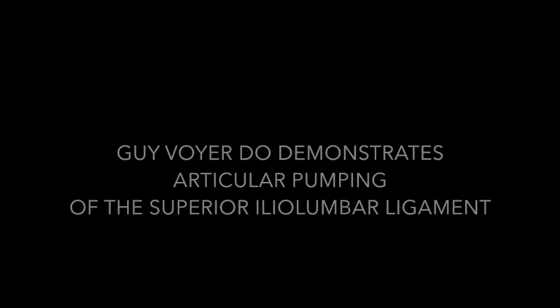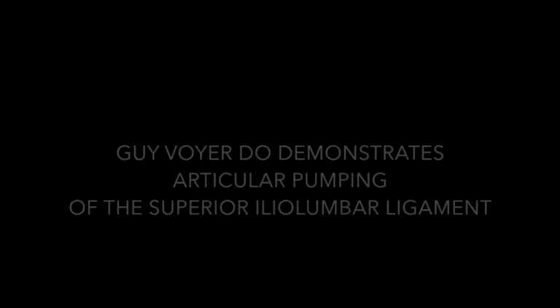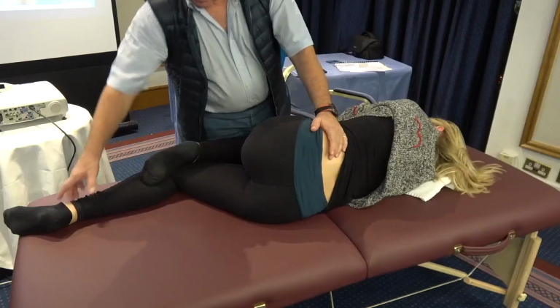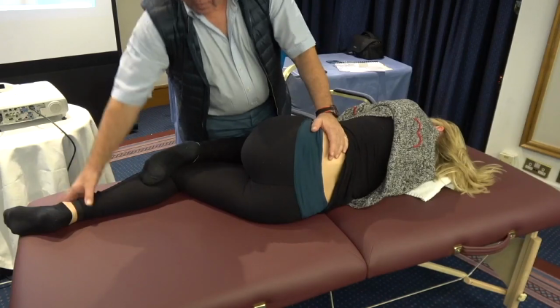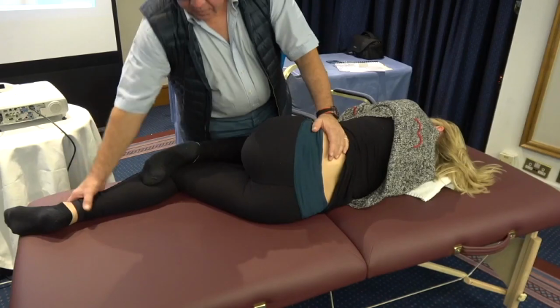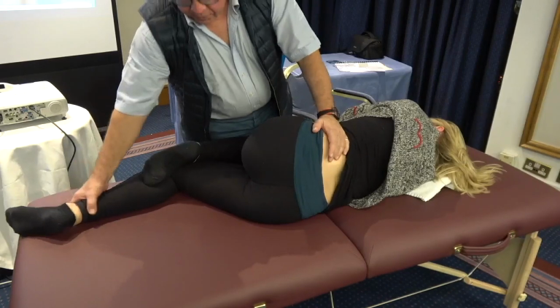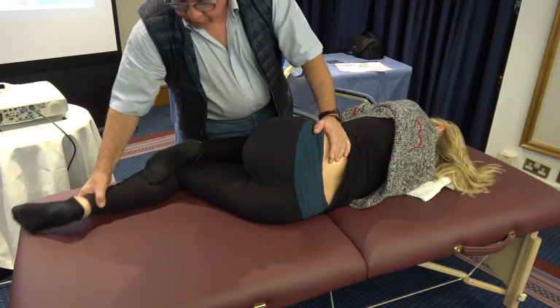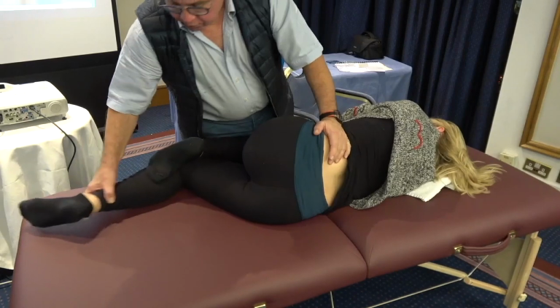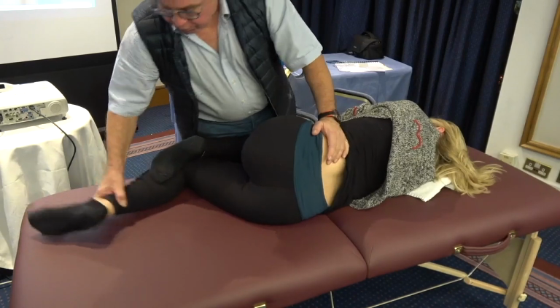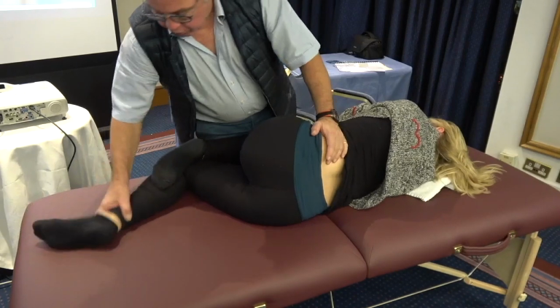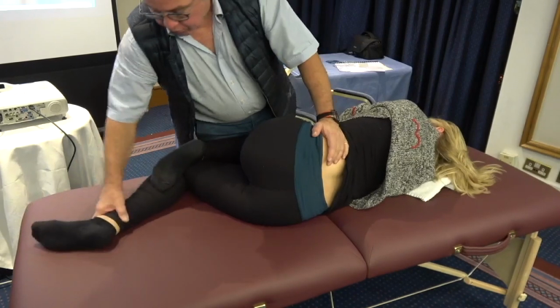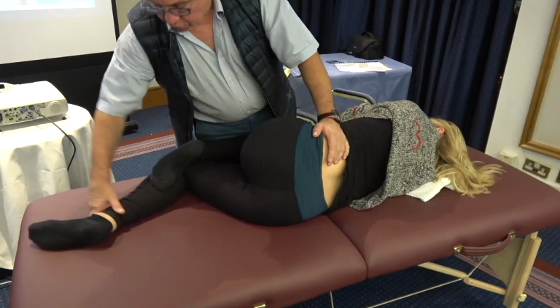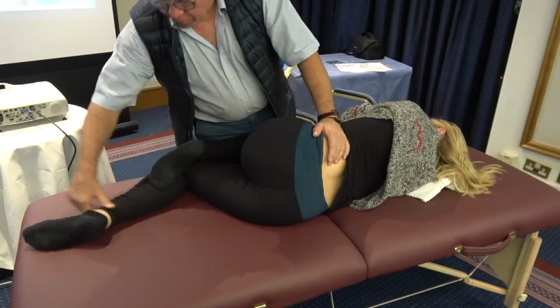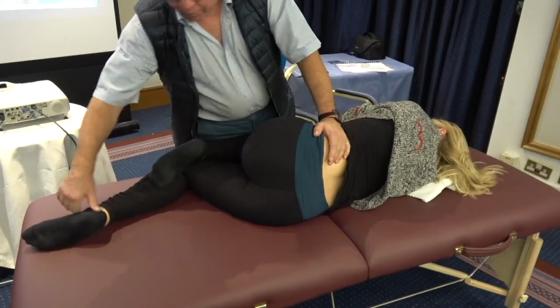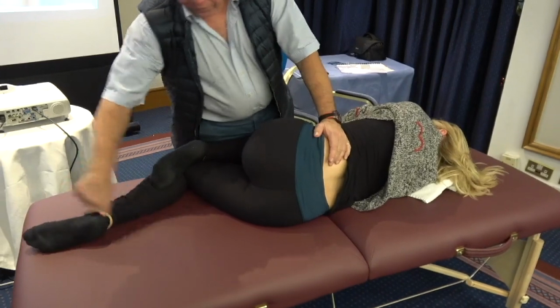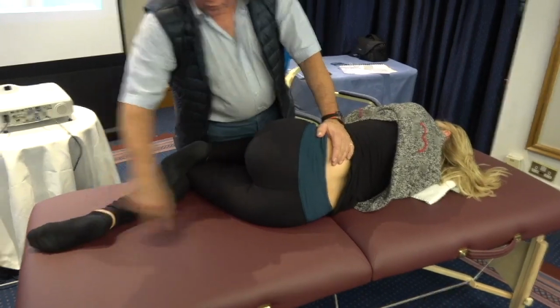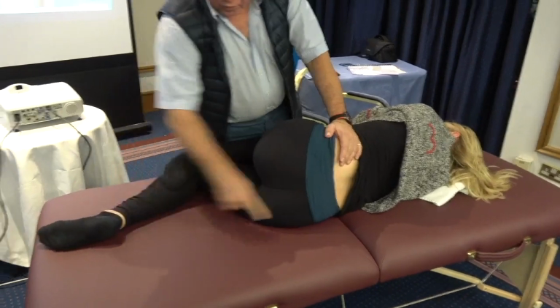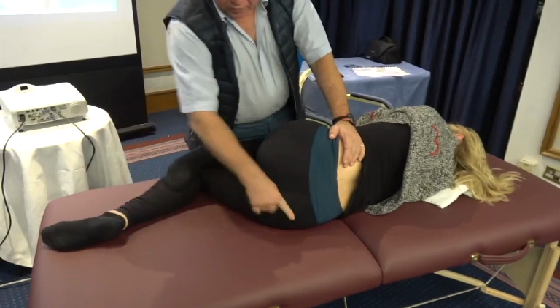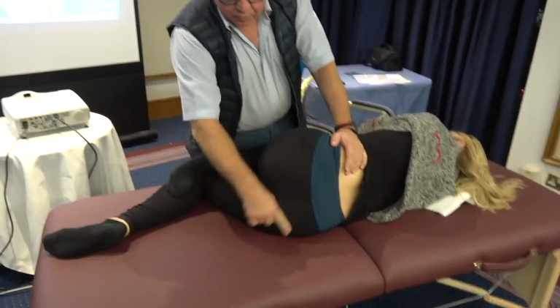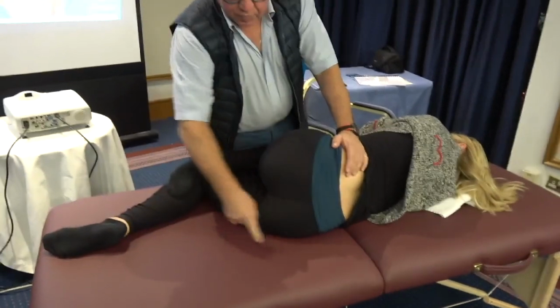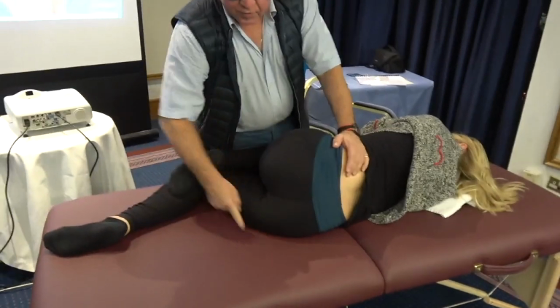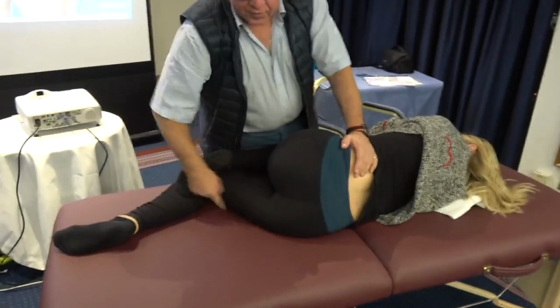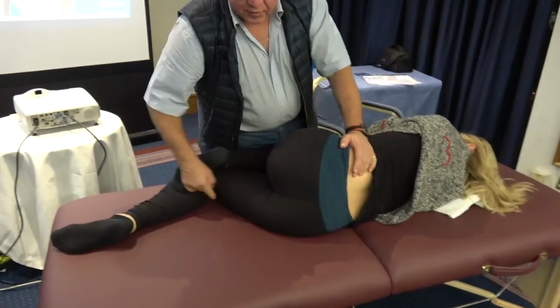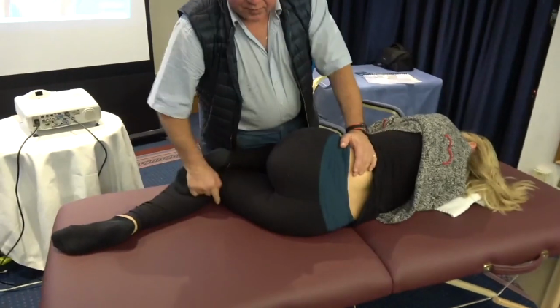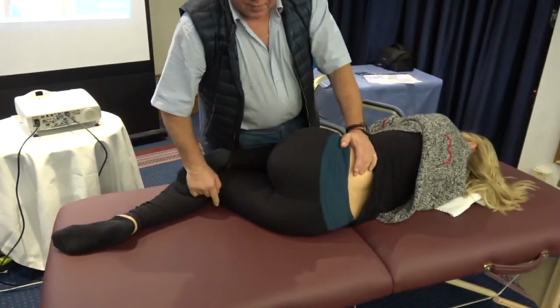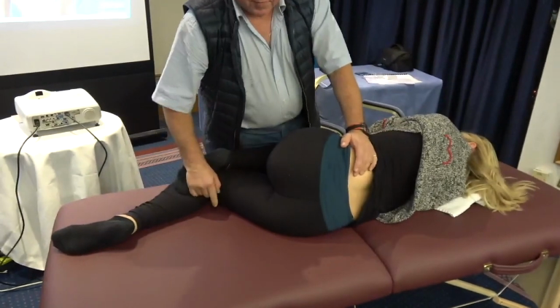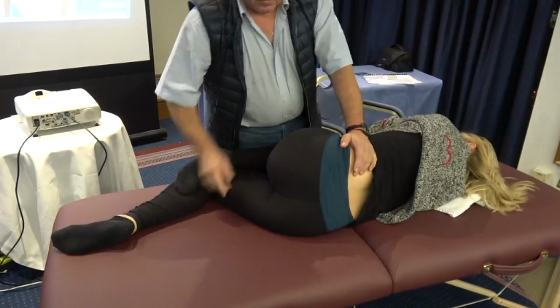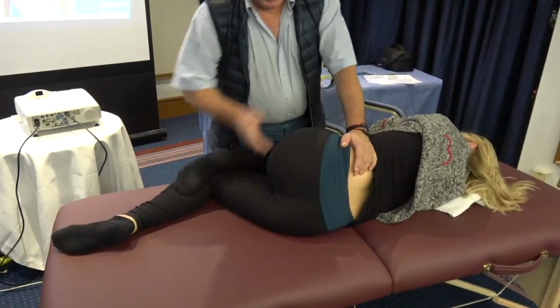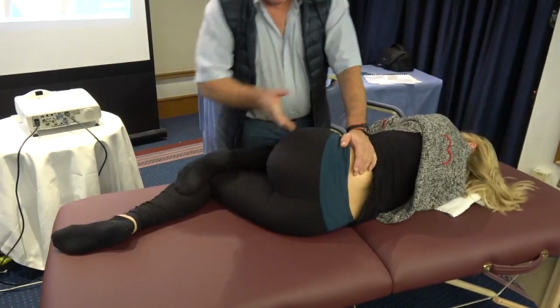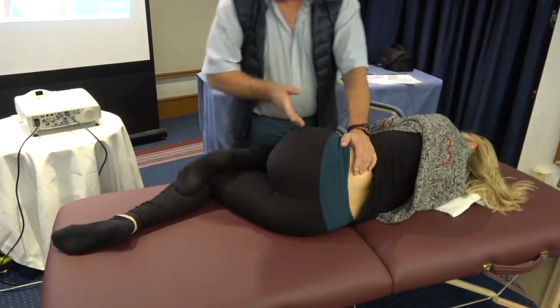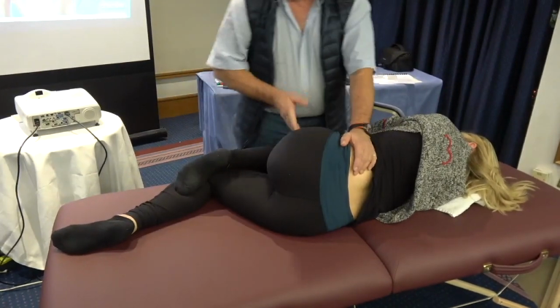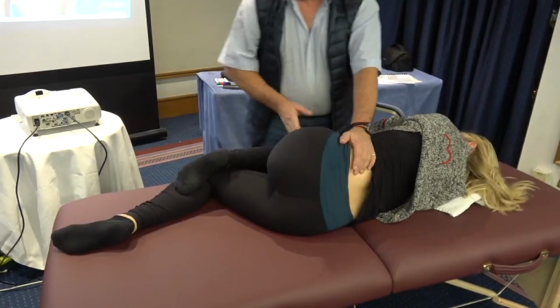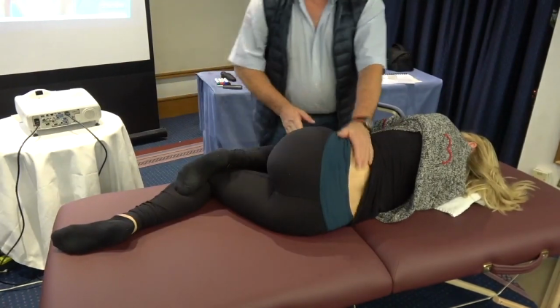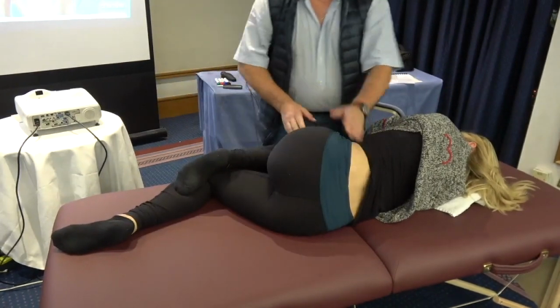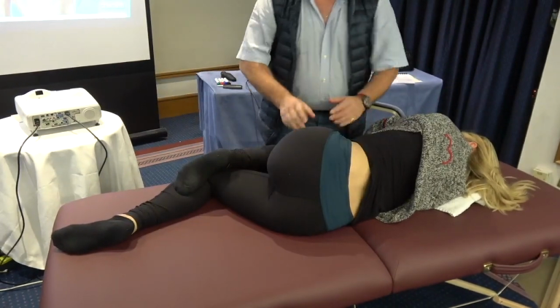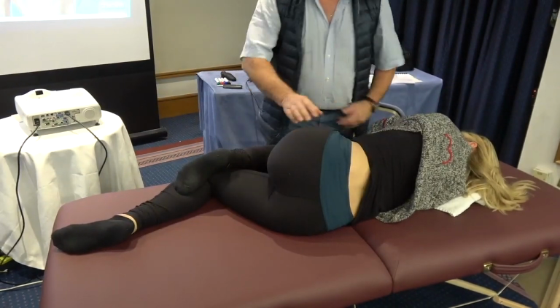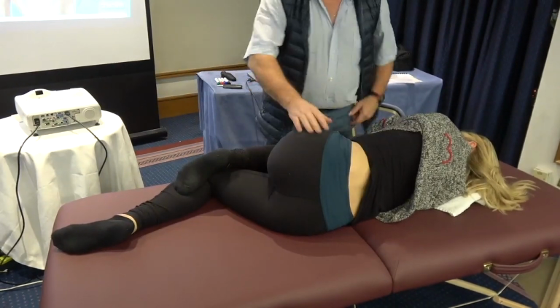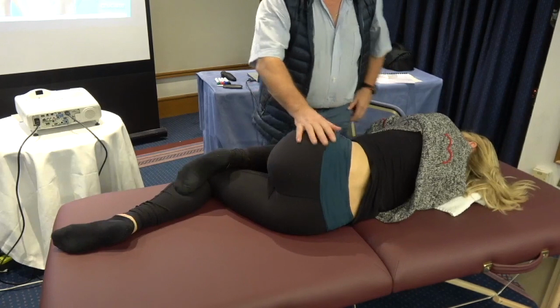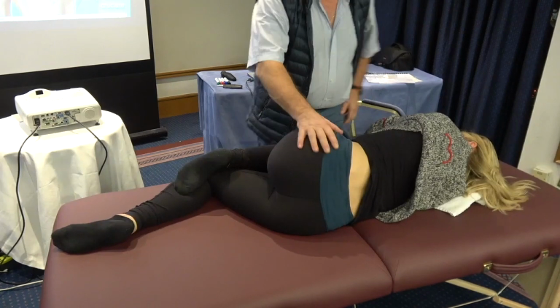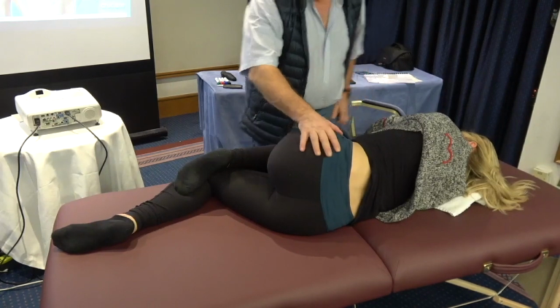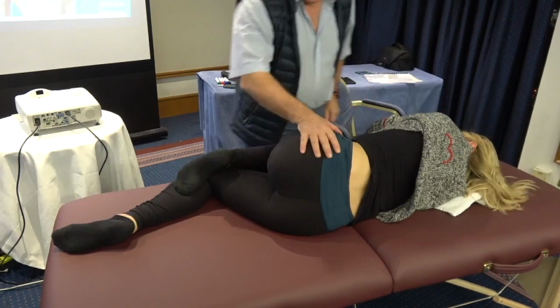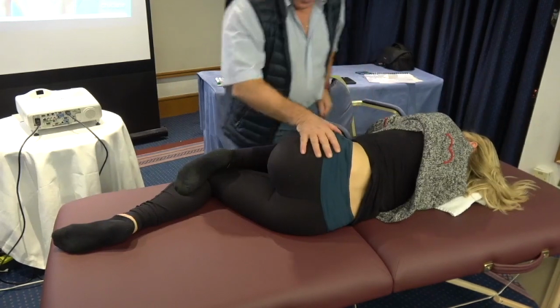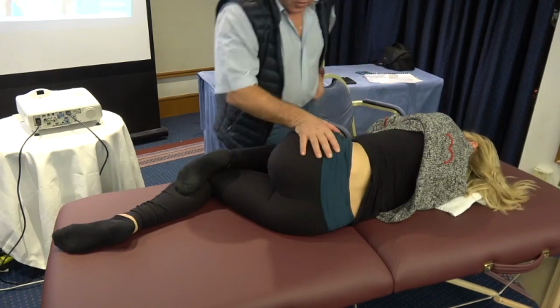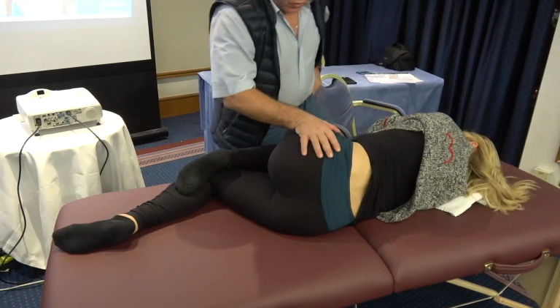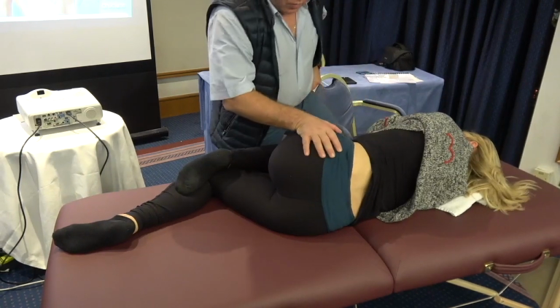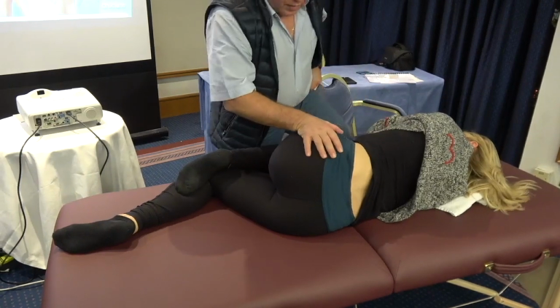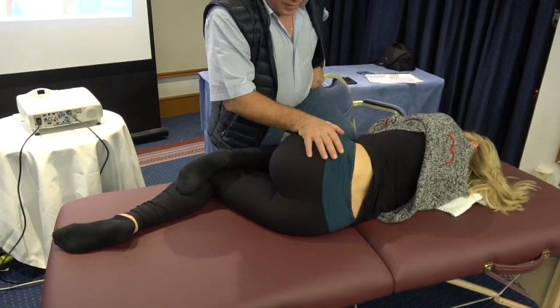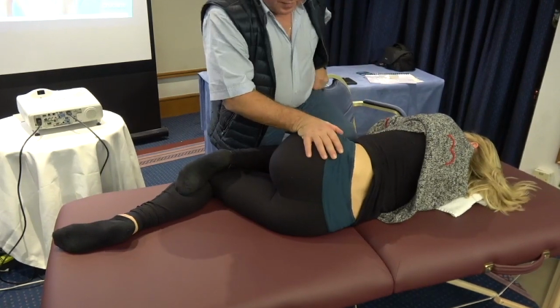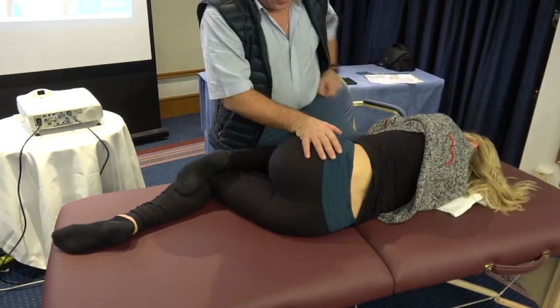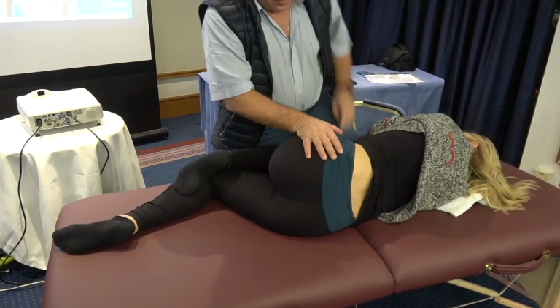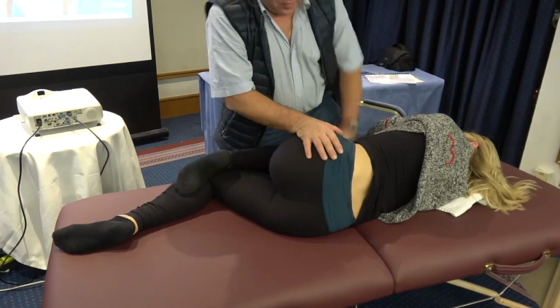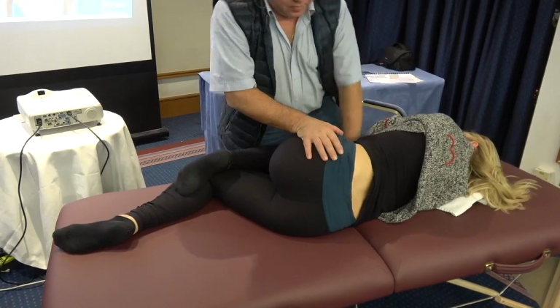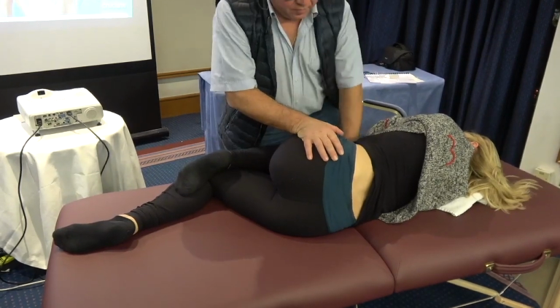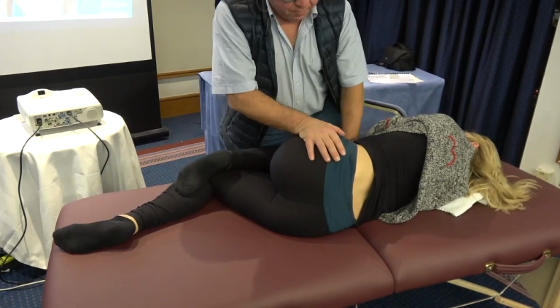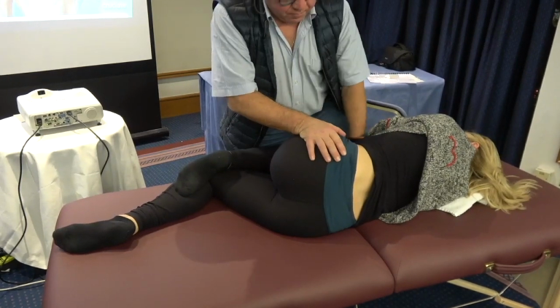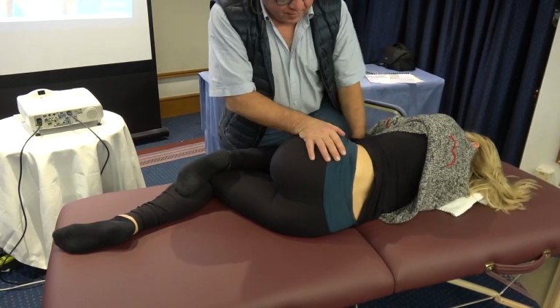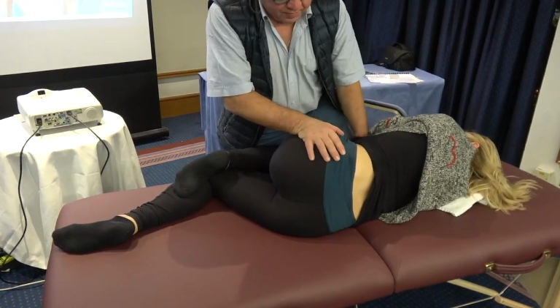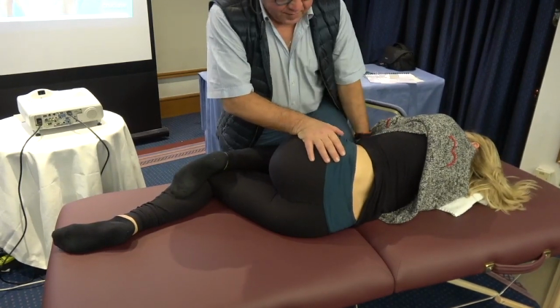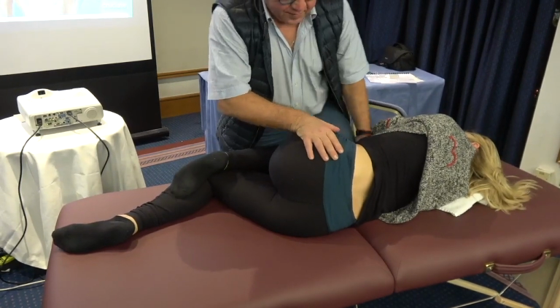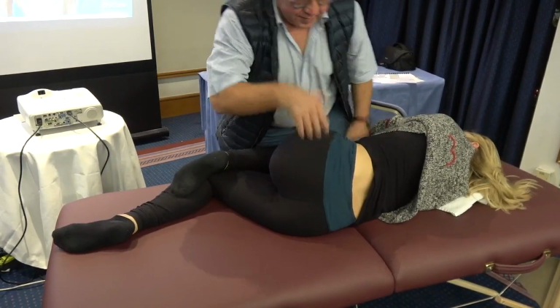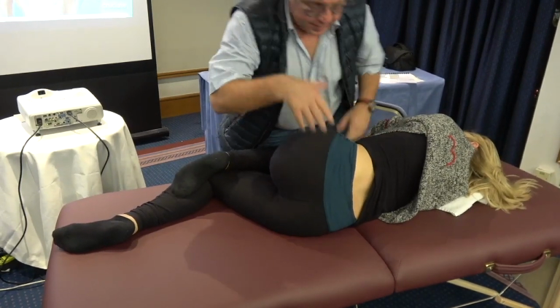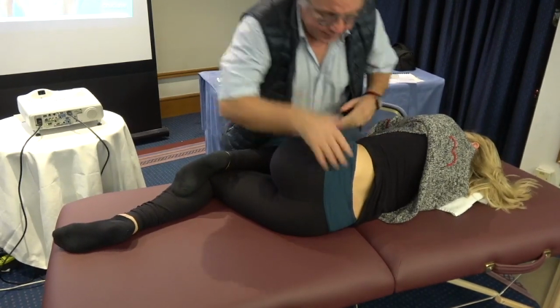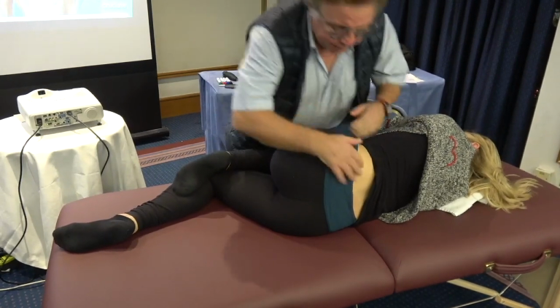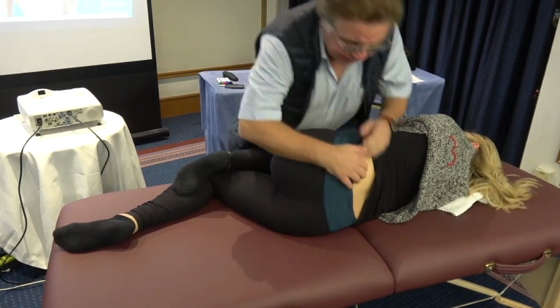First, we put a normal posture: 135 degrees, 90 degrees for the legs. We maintain the pelvis straight.